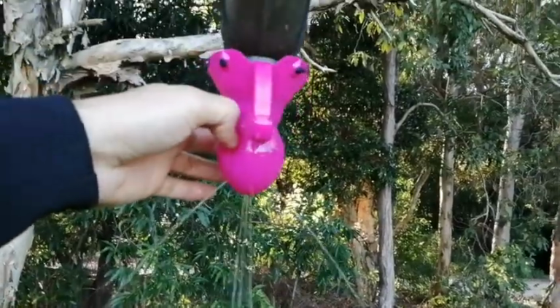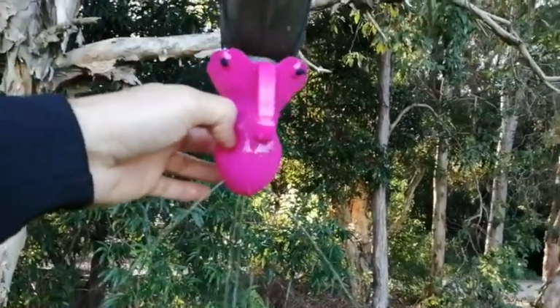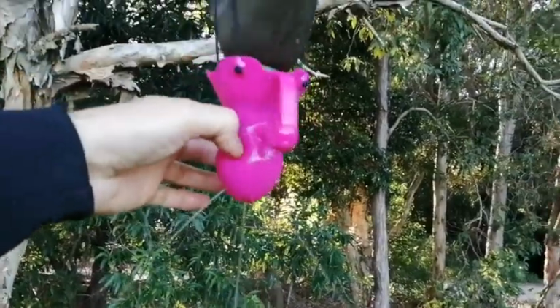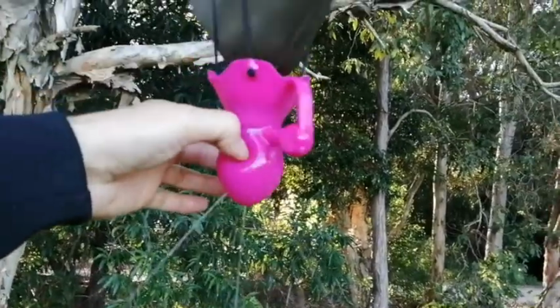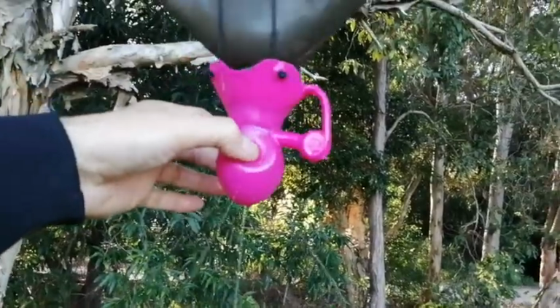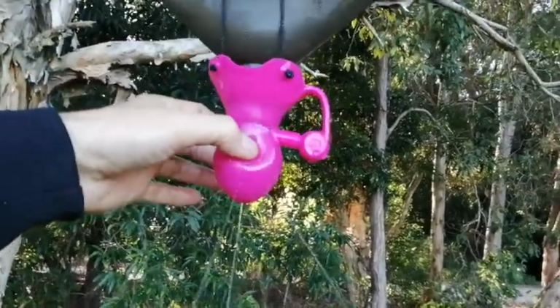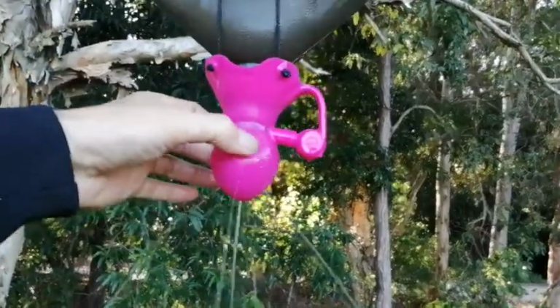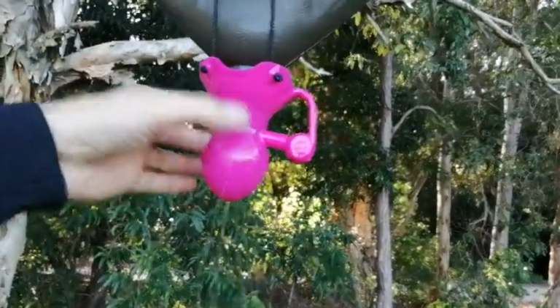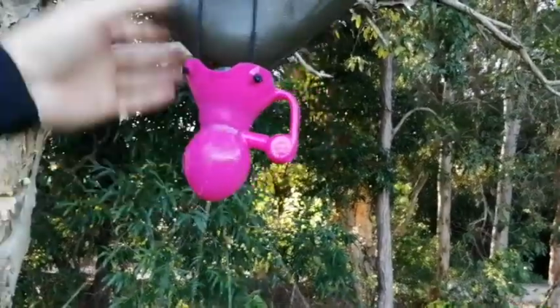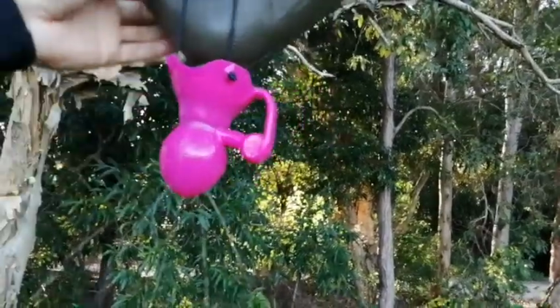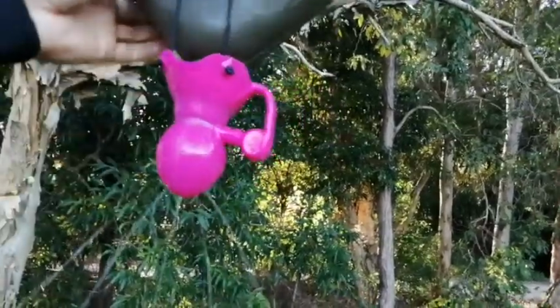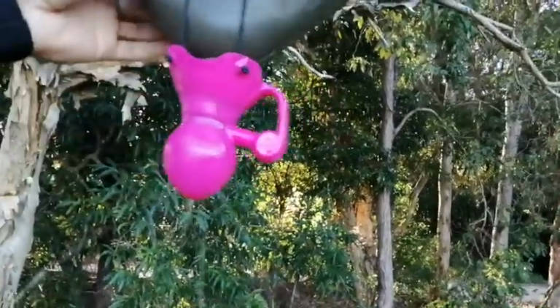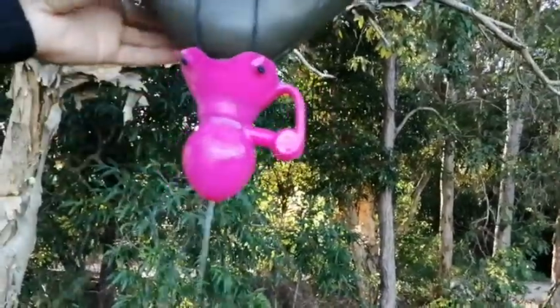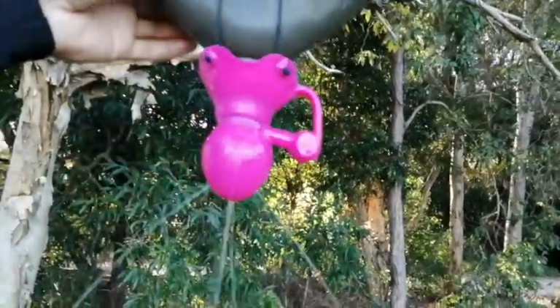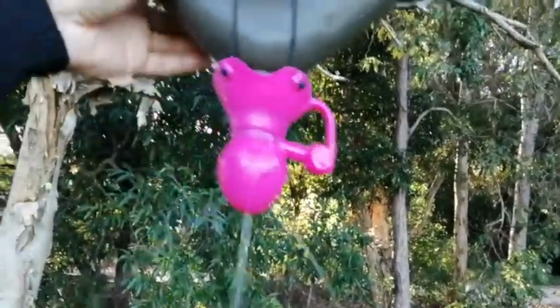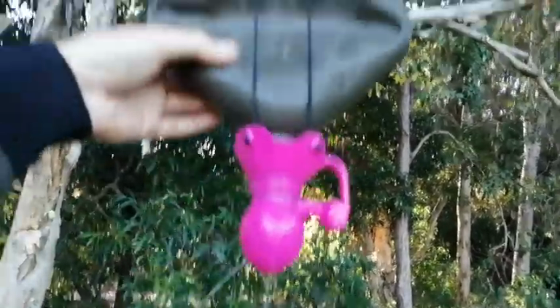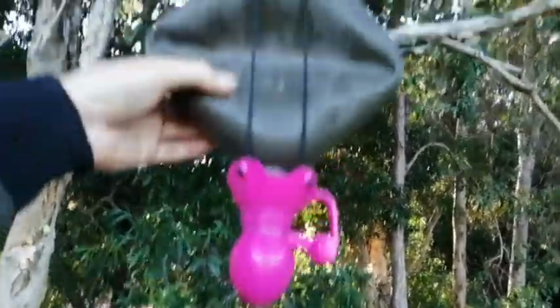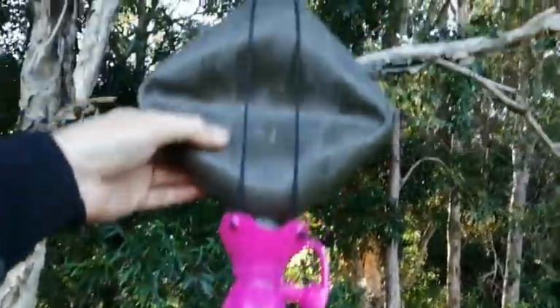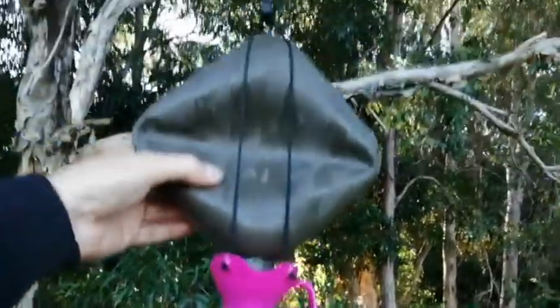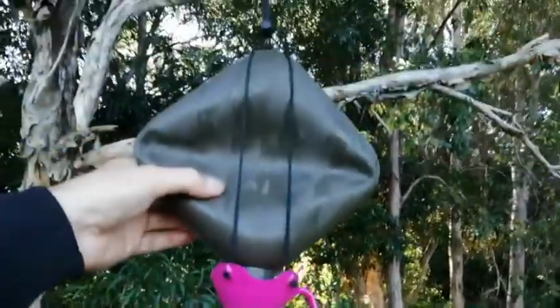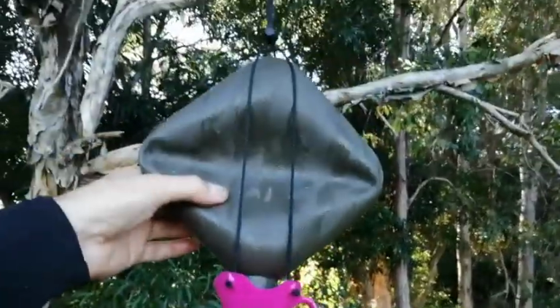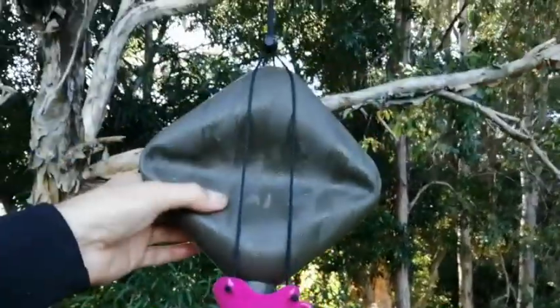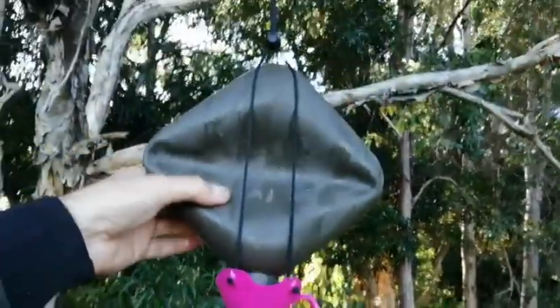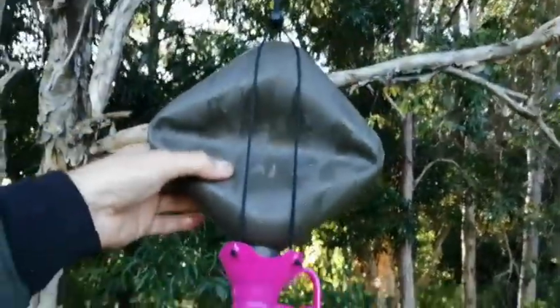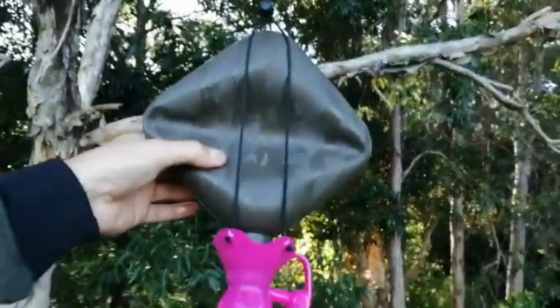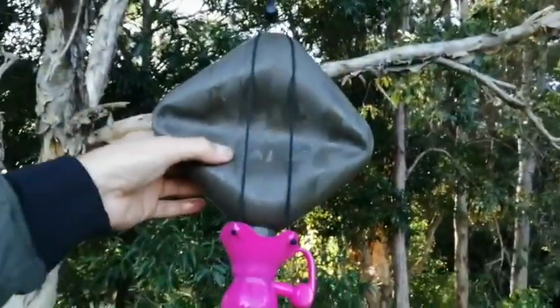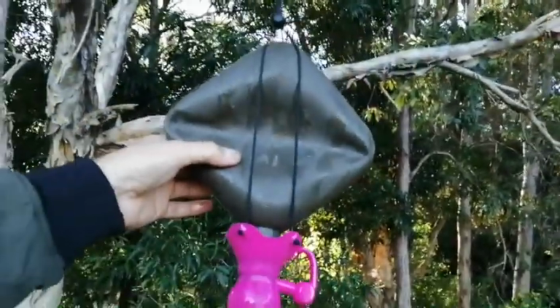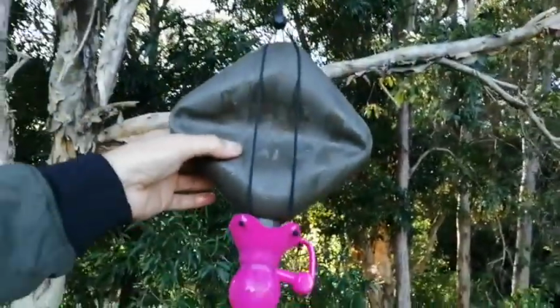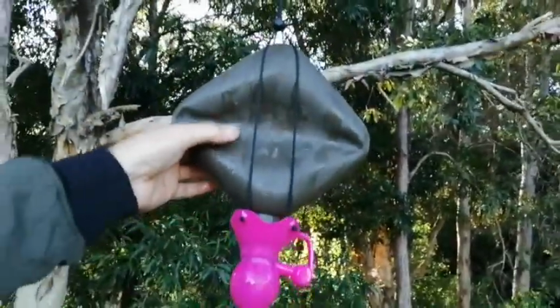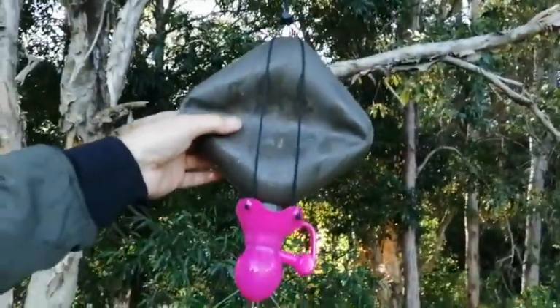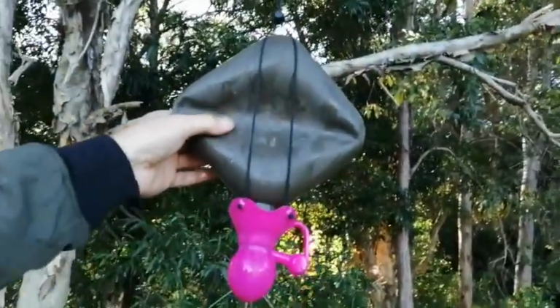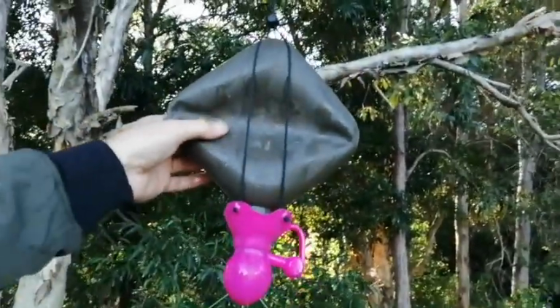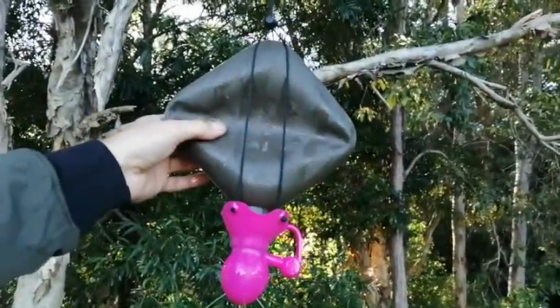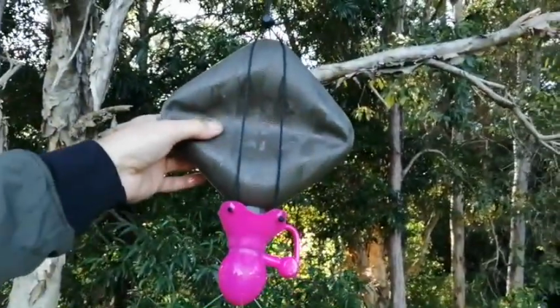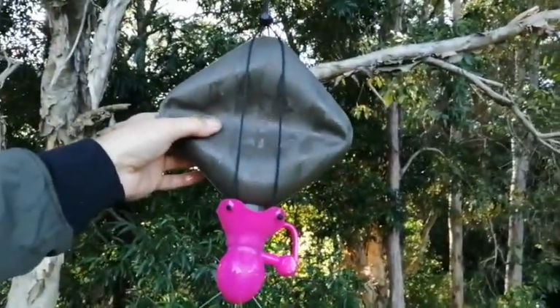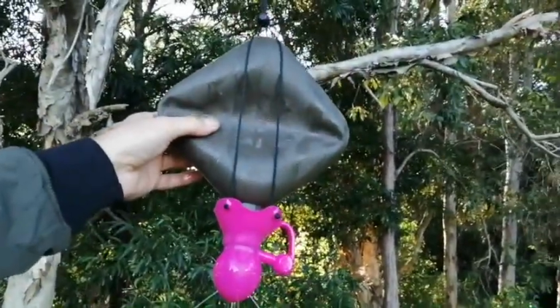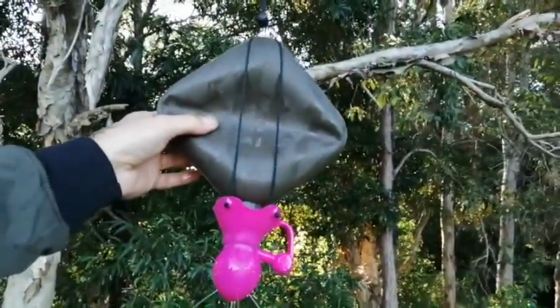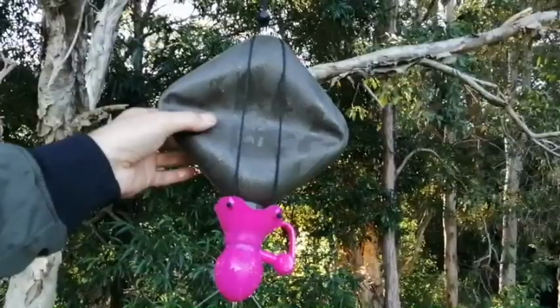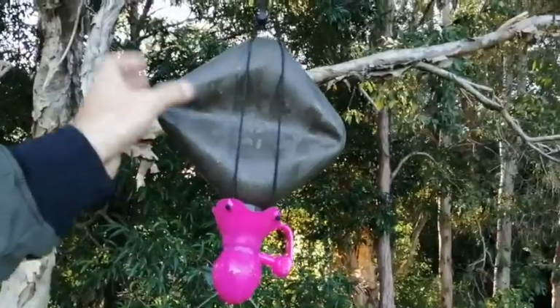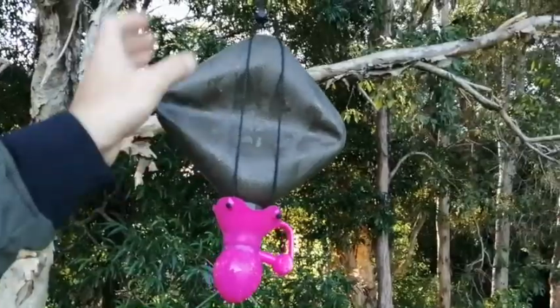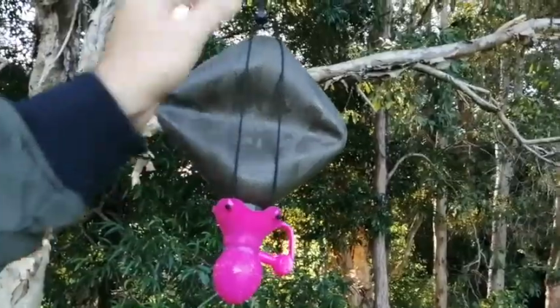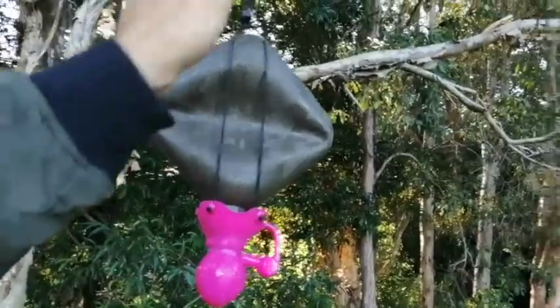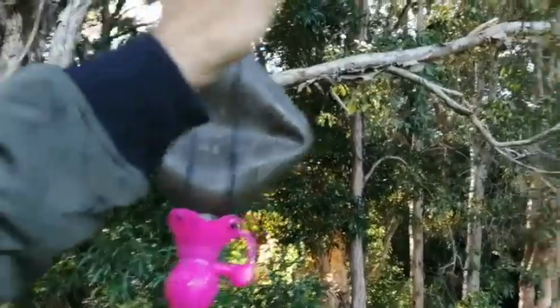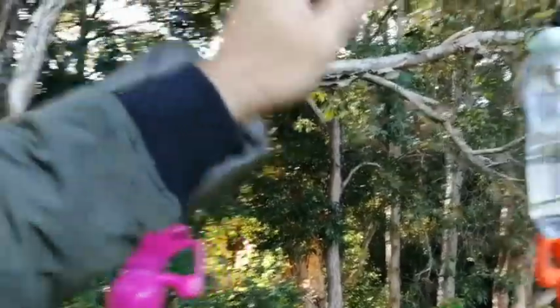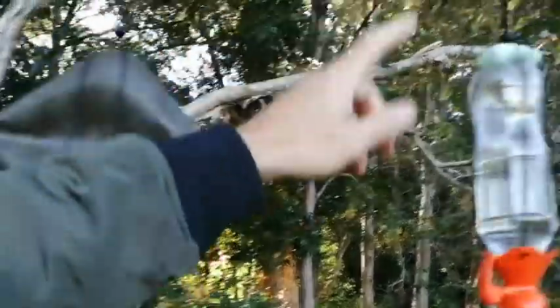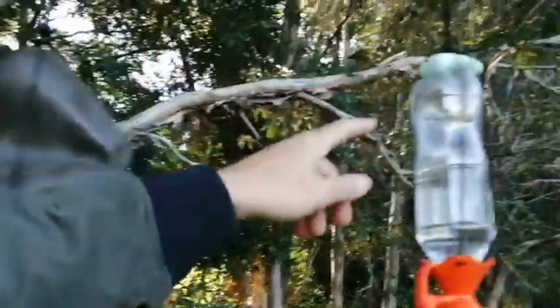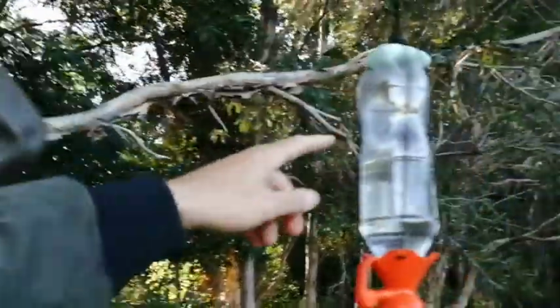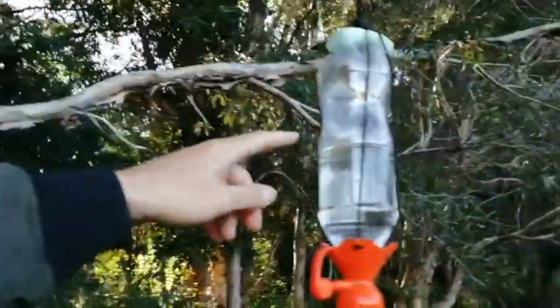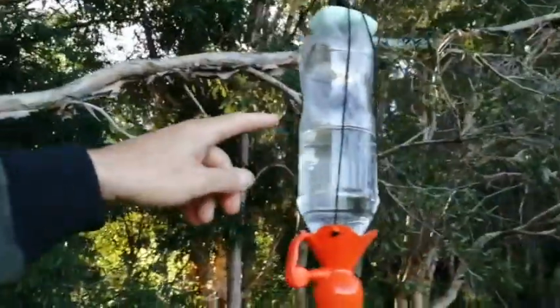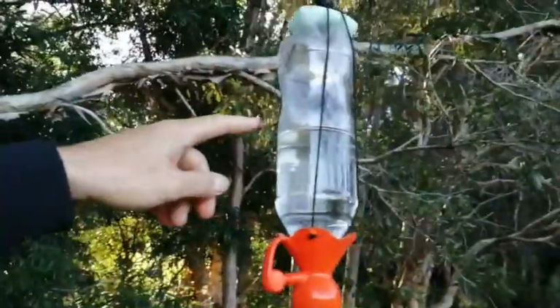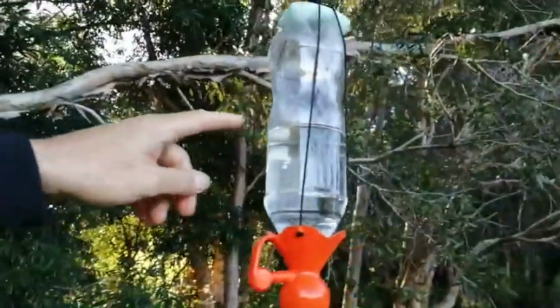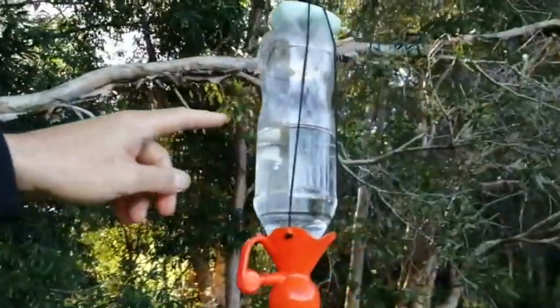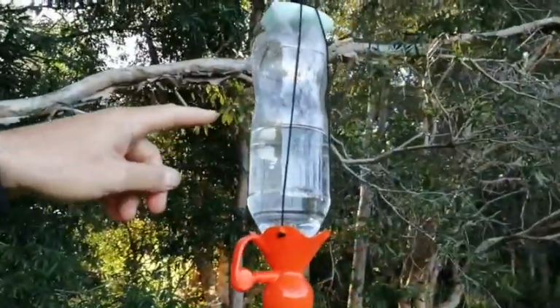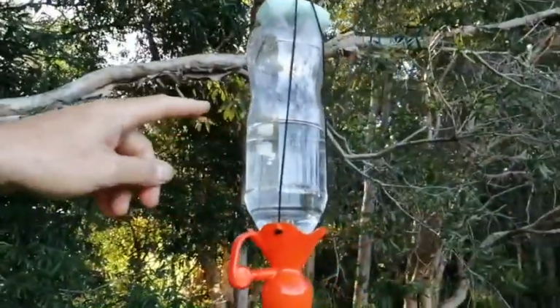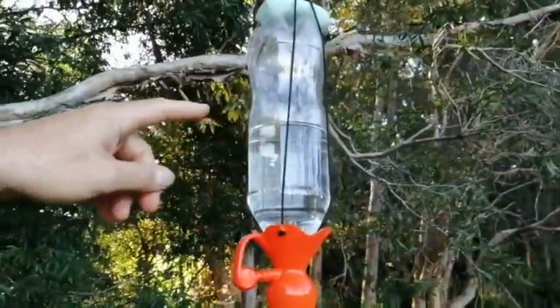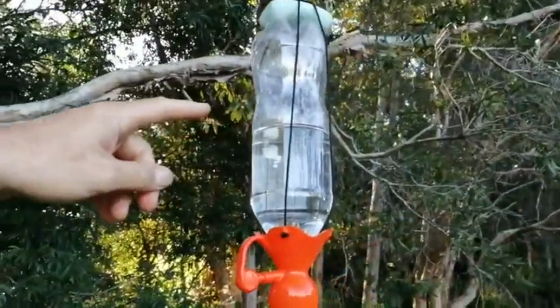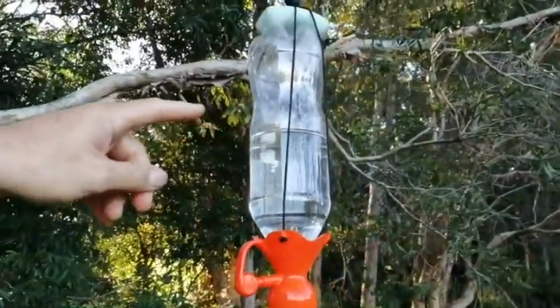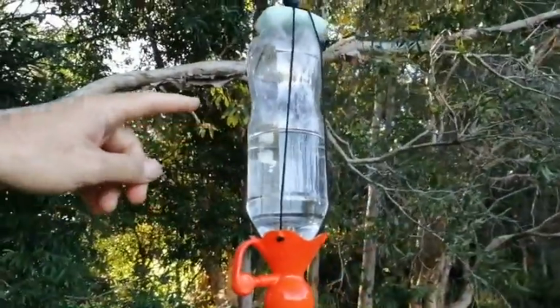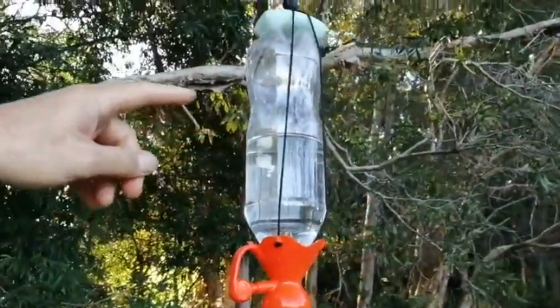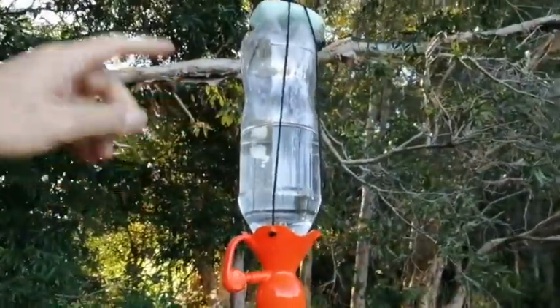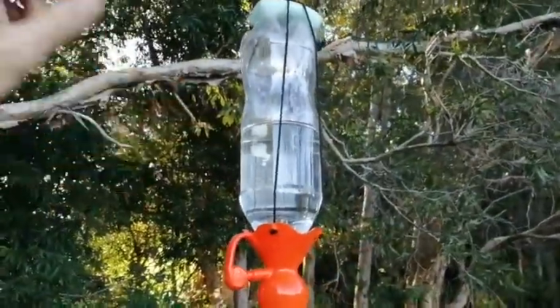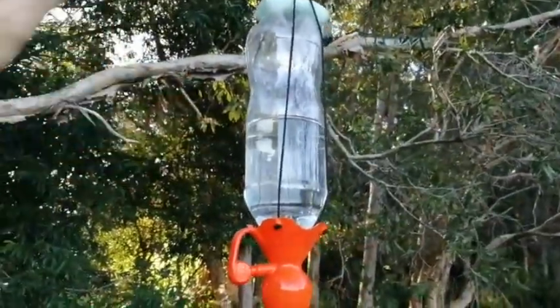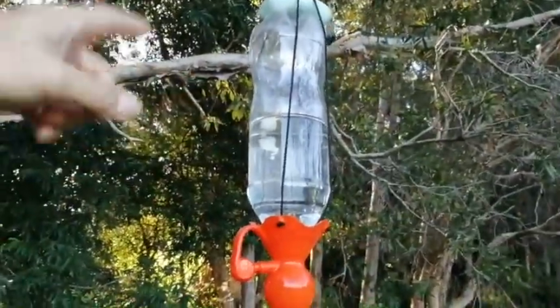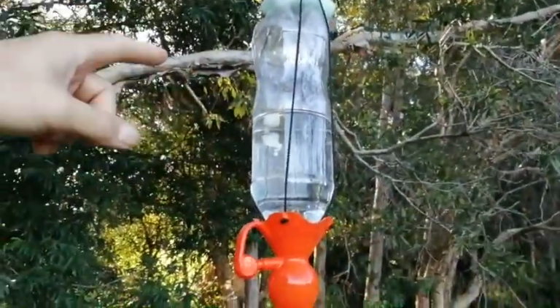Soft bottle: power shower. Firm bottle: tap.